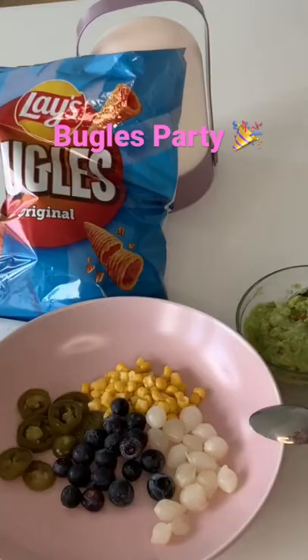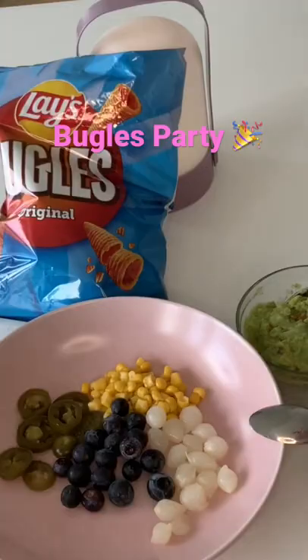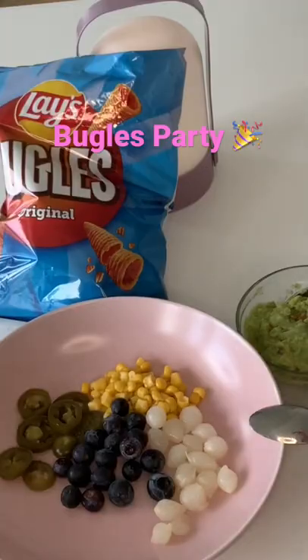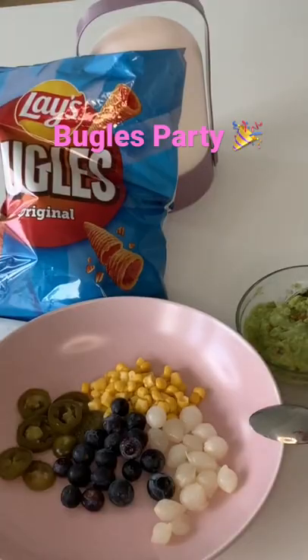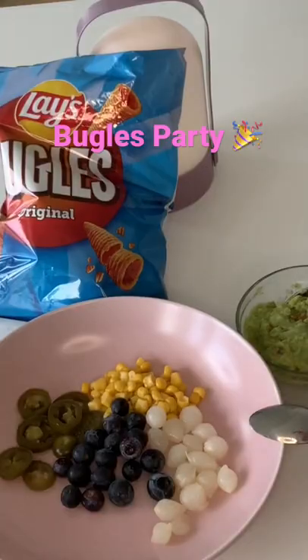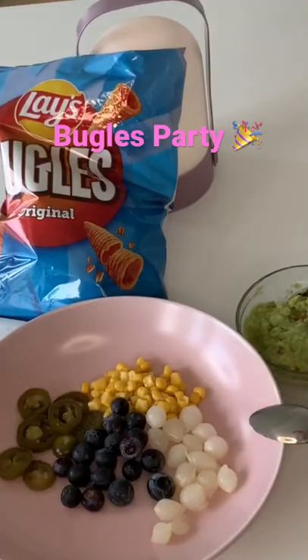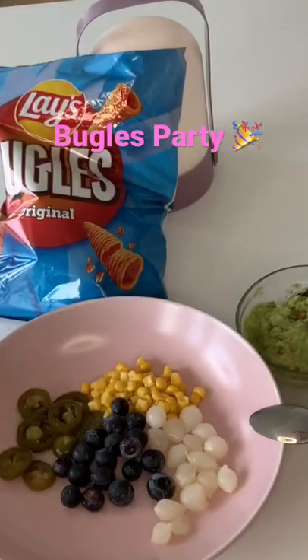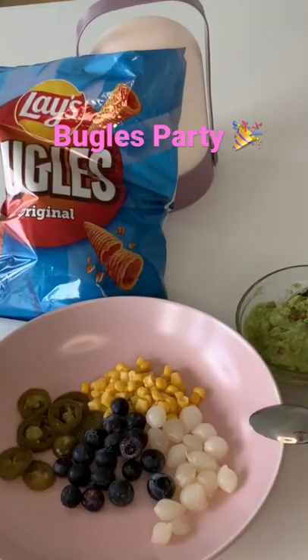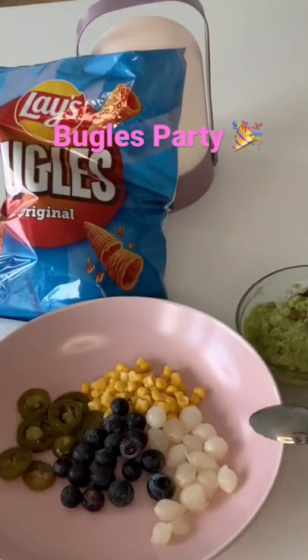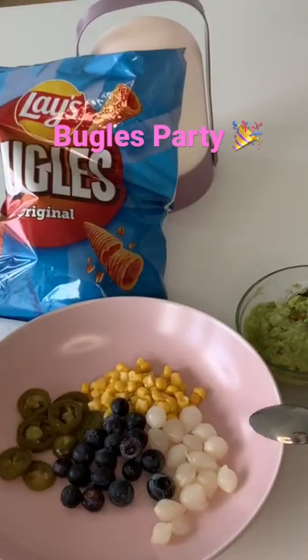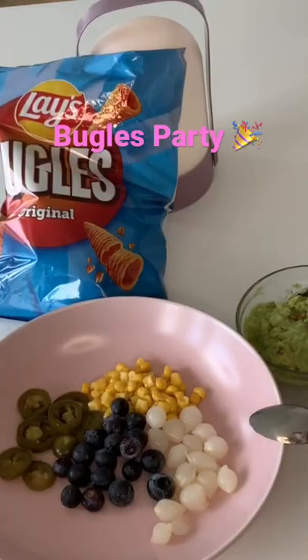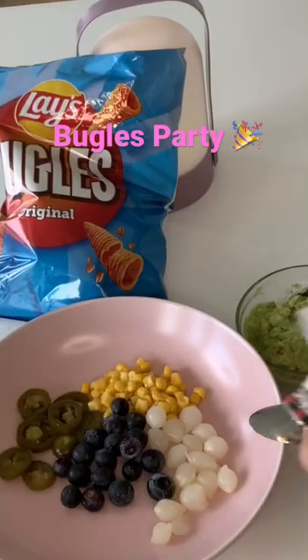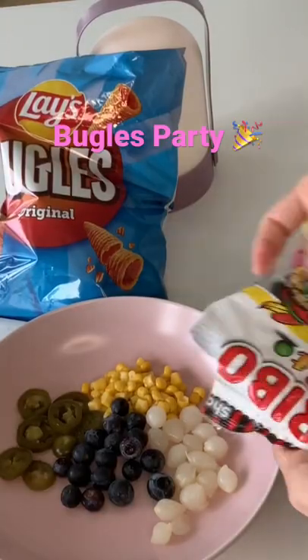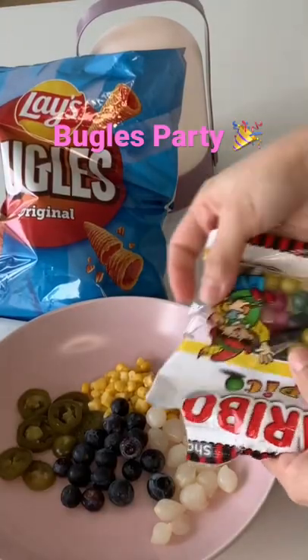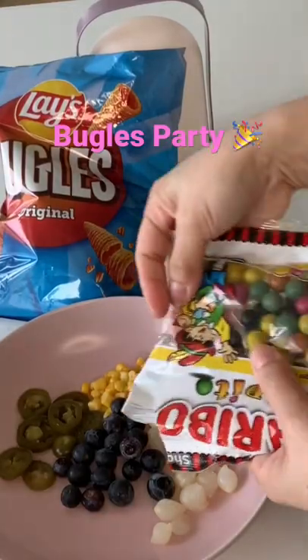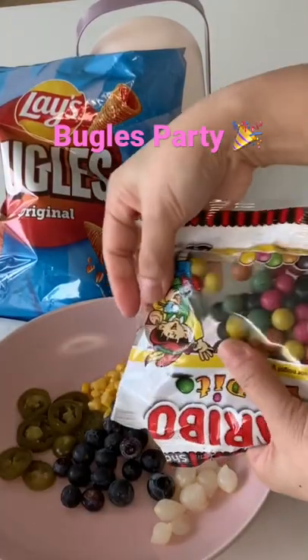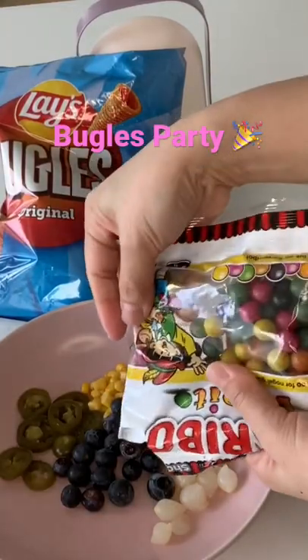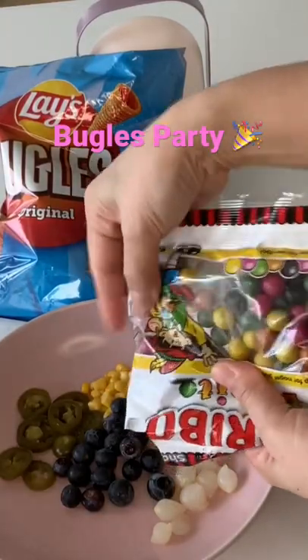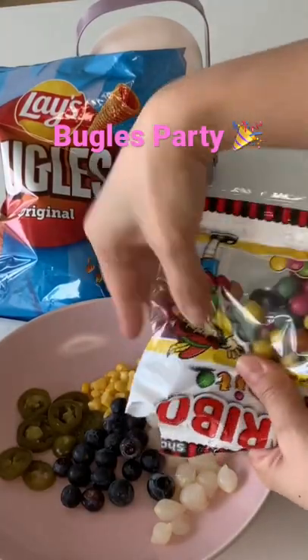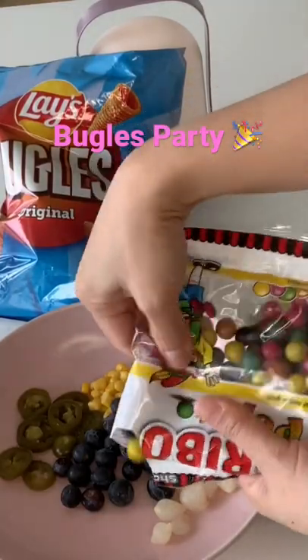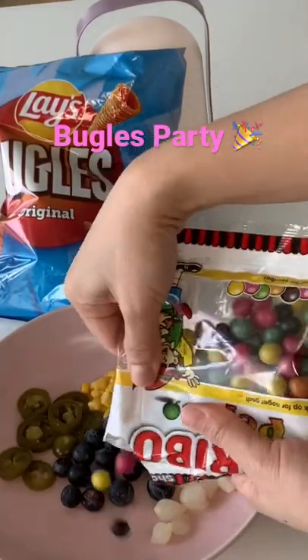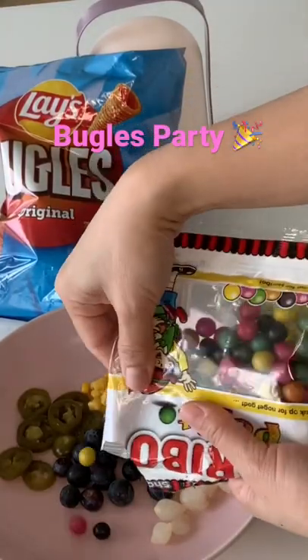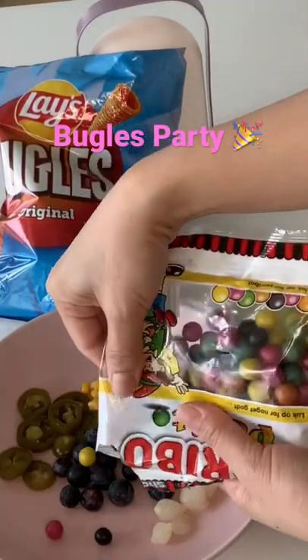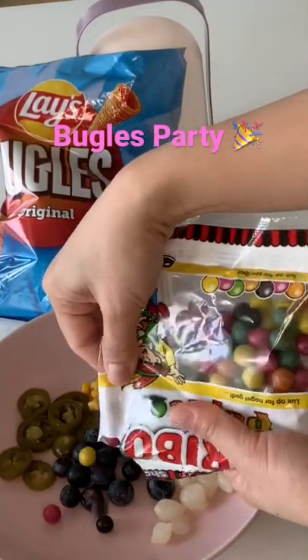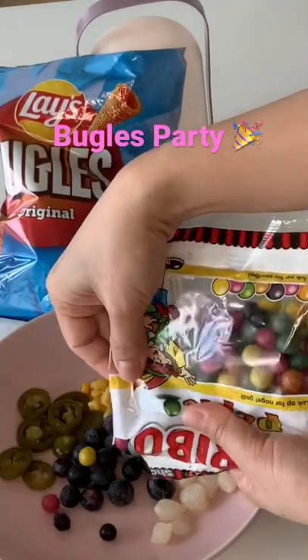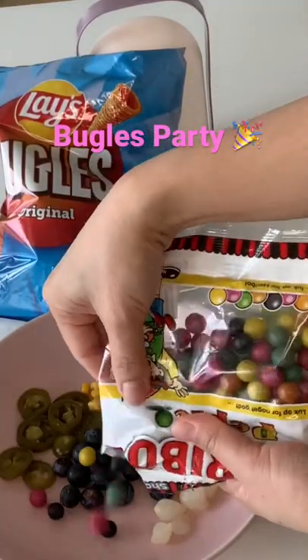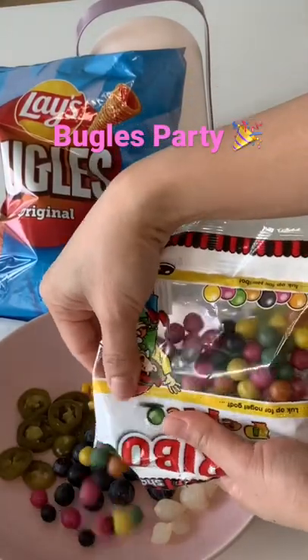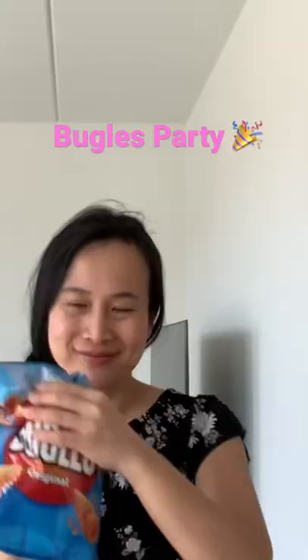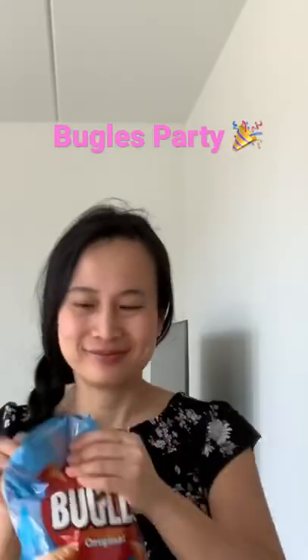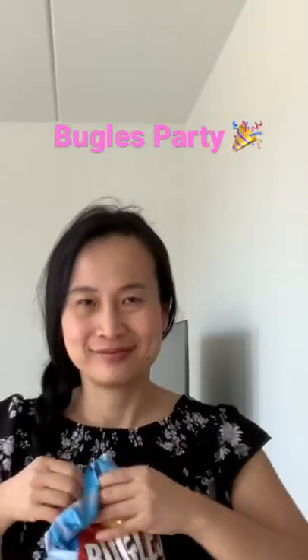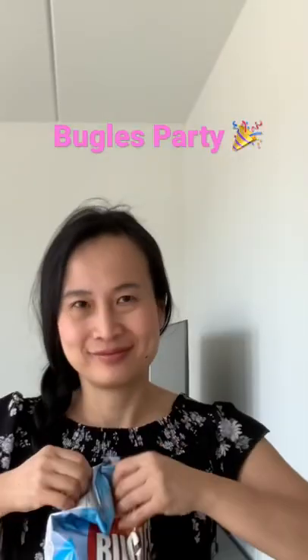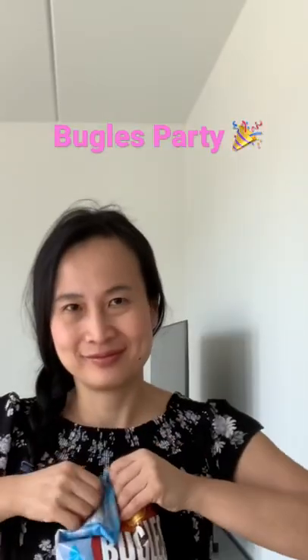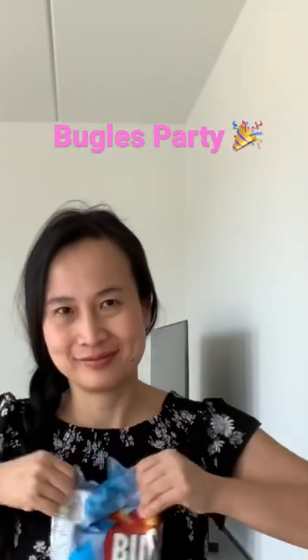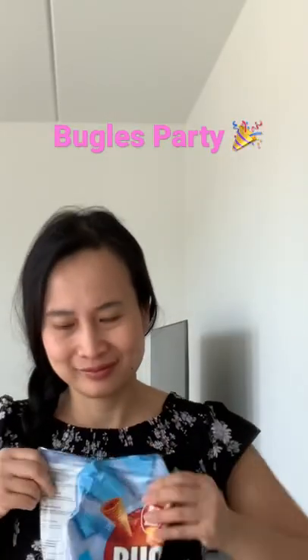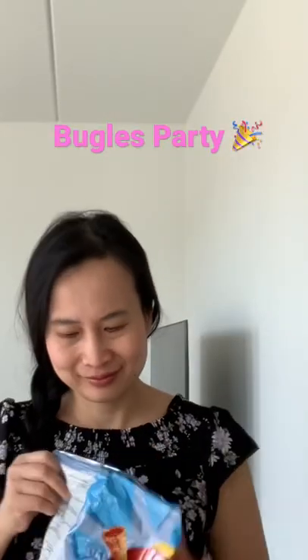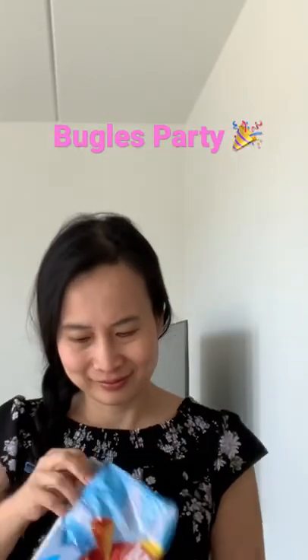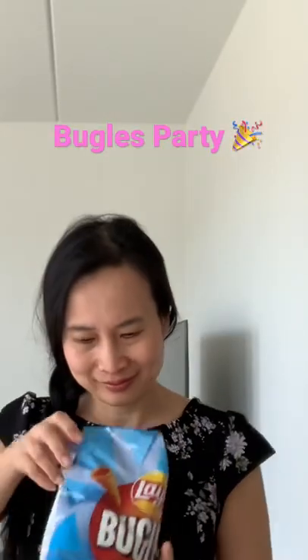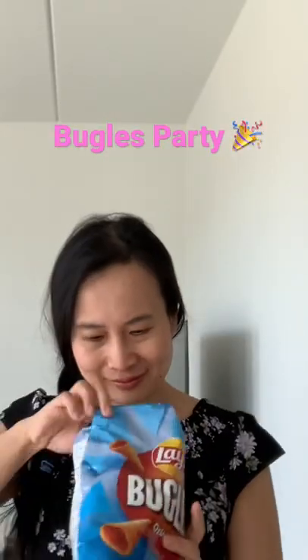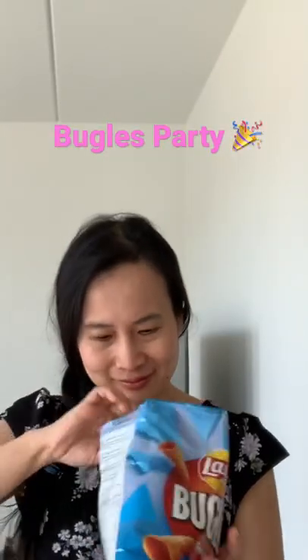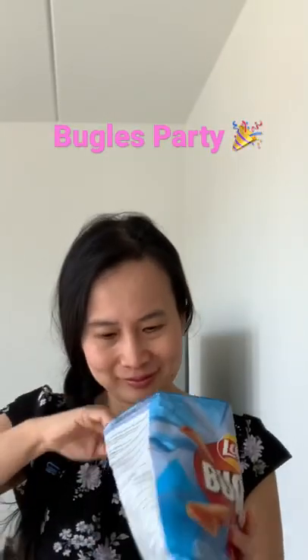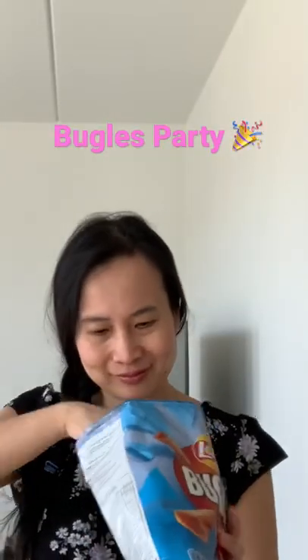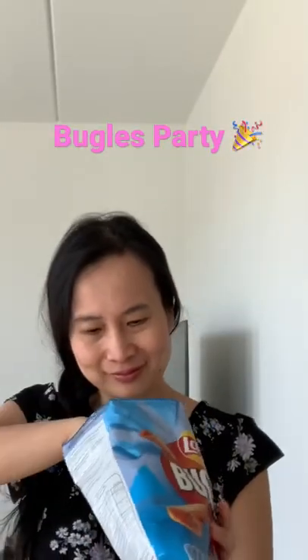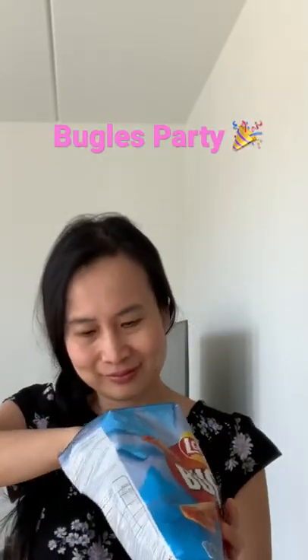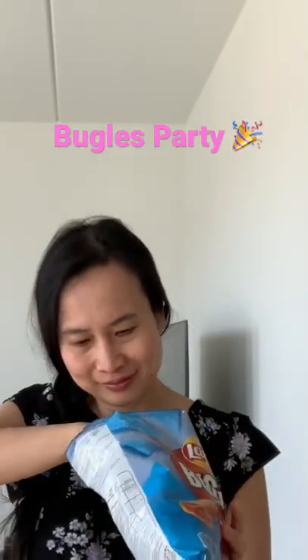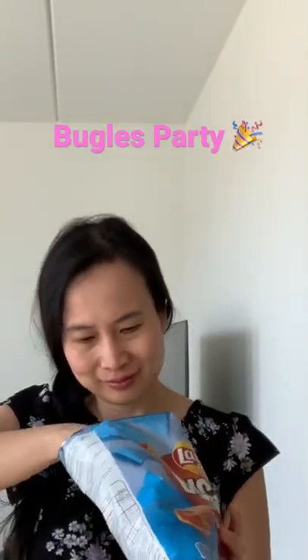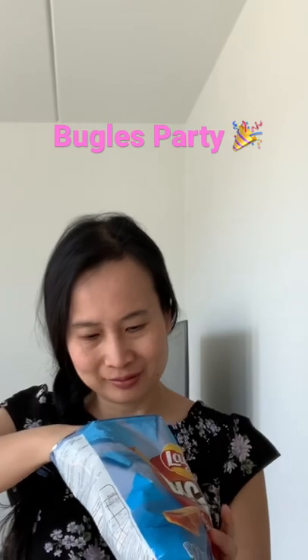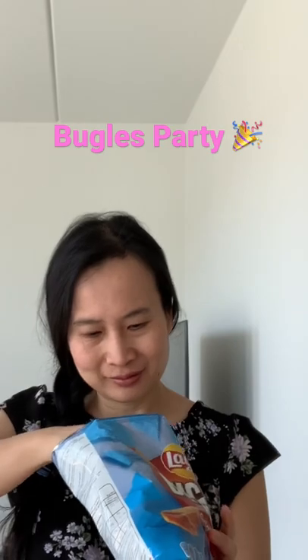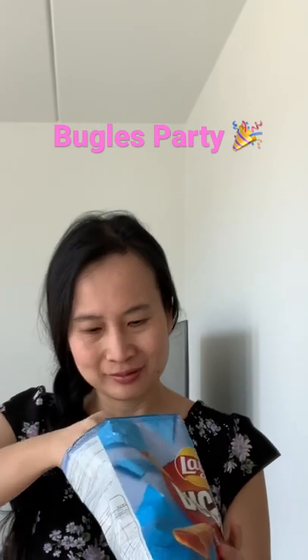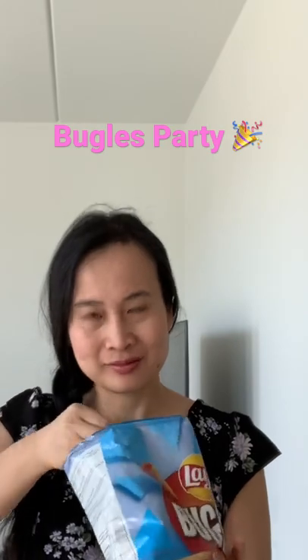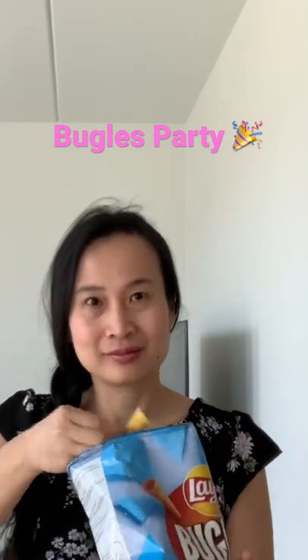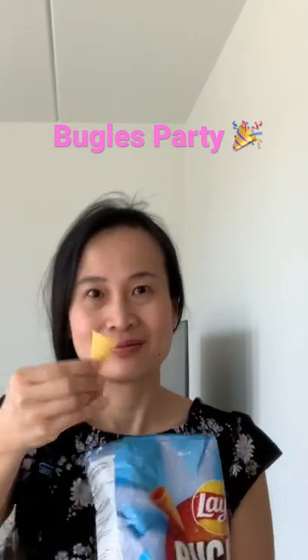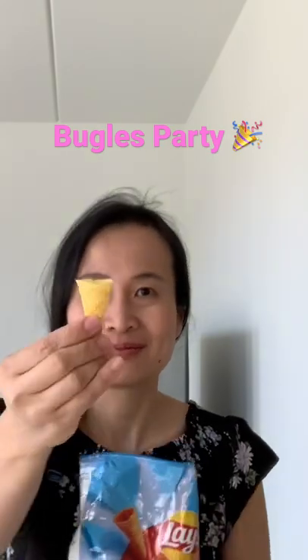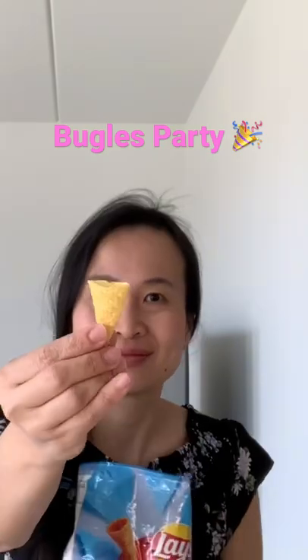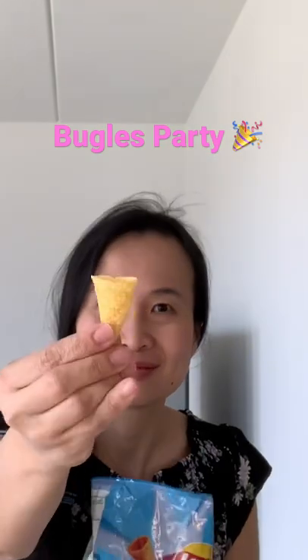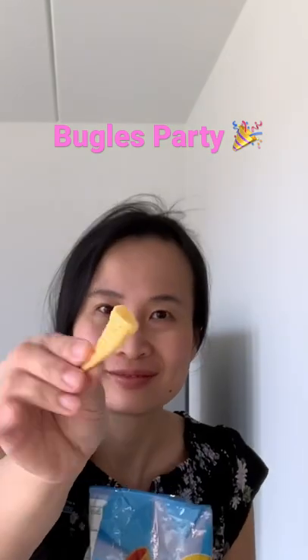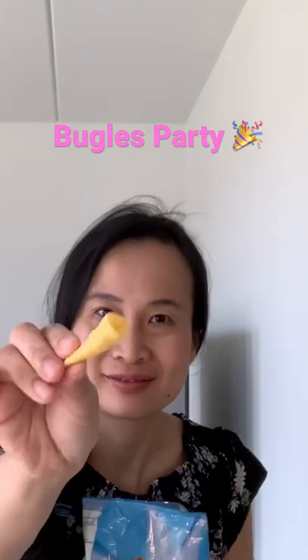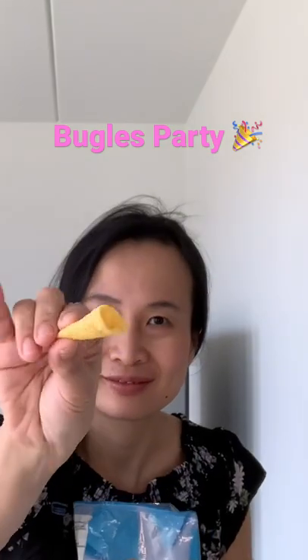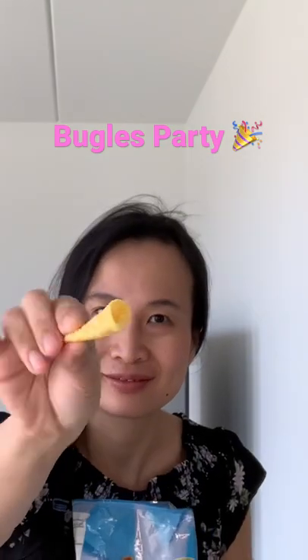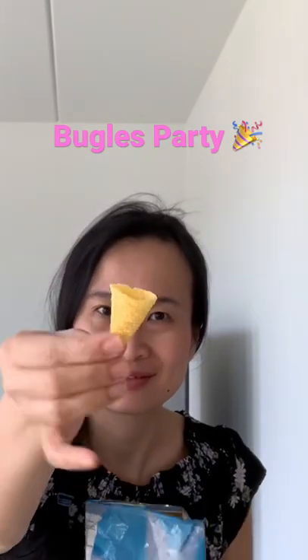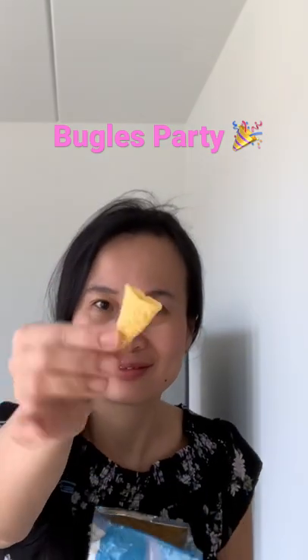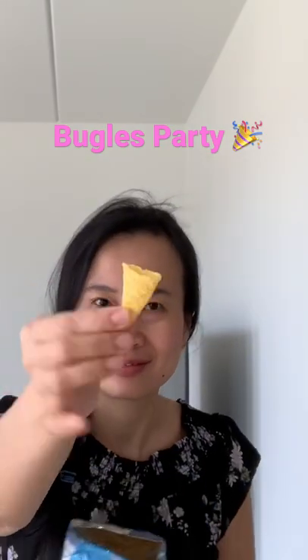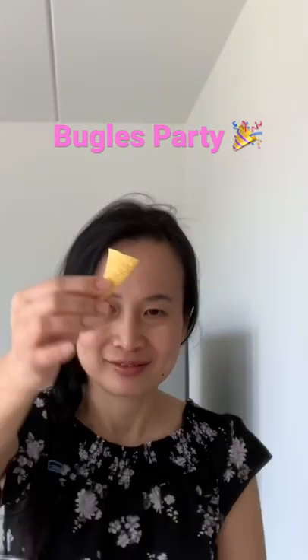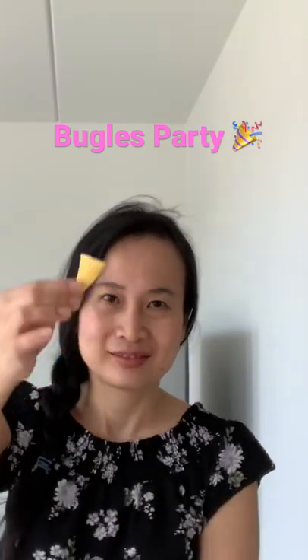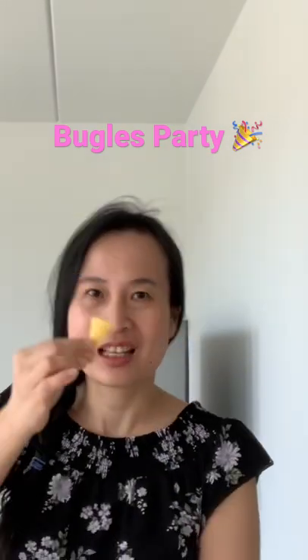Let's try bulgars with a salty filling. It's so cute, it looks like a cone.